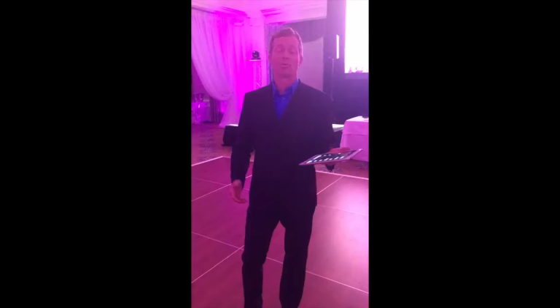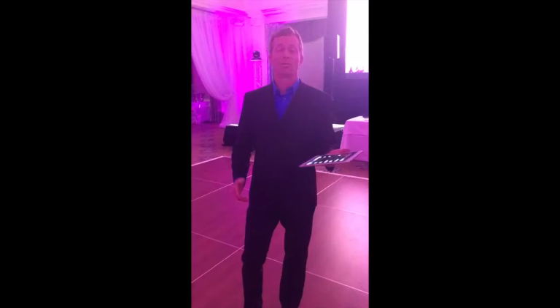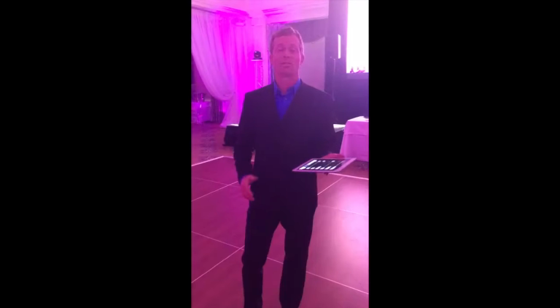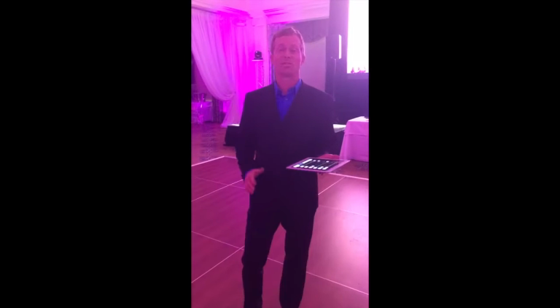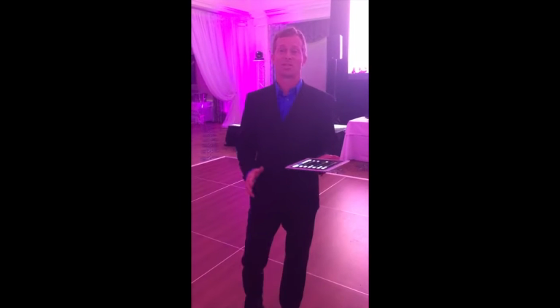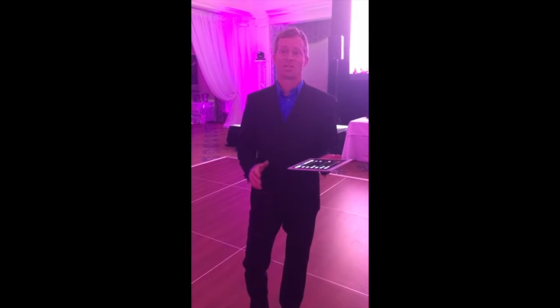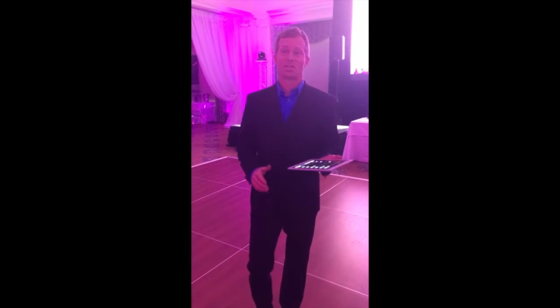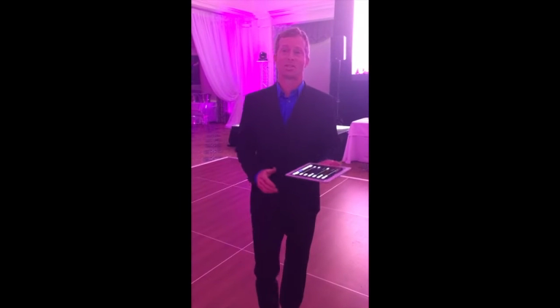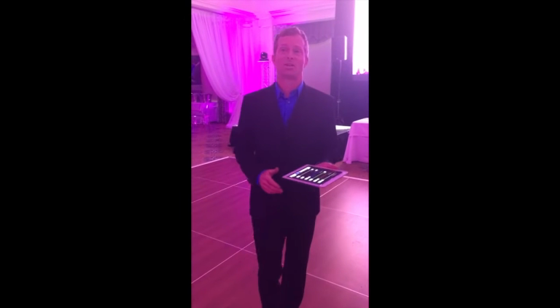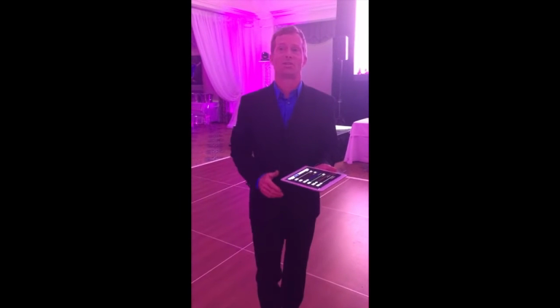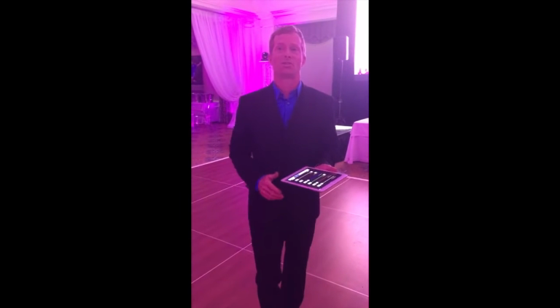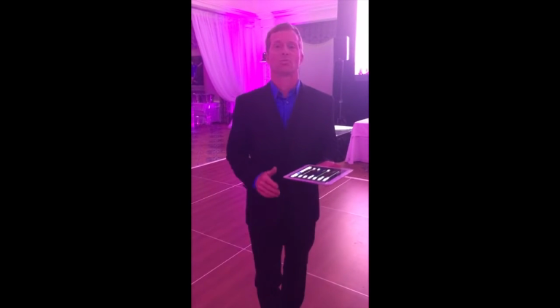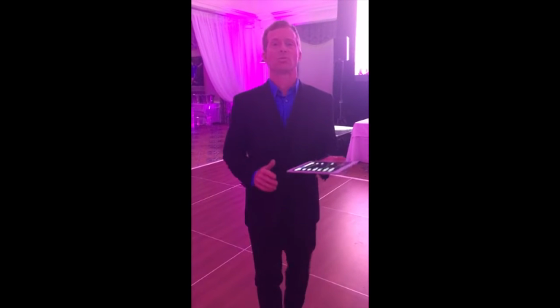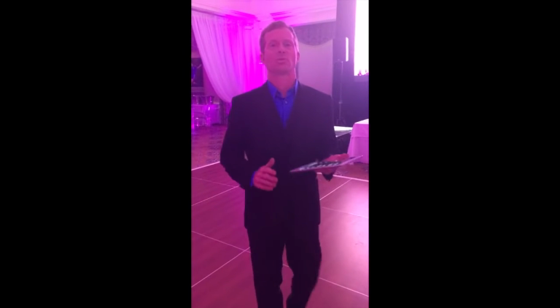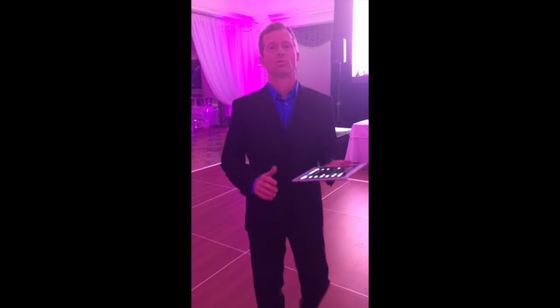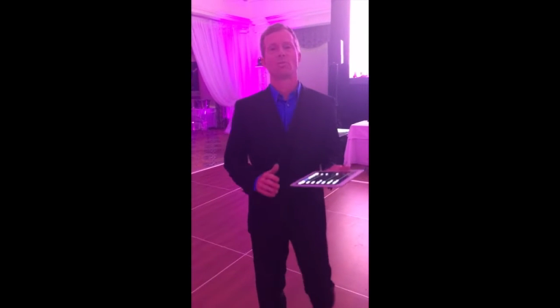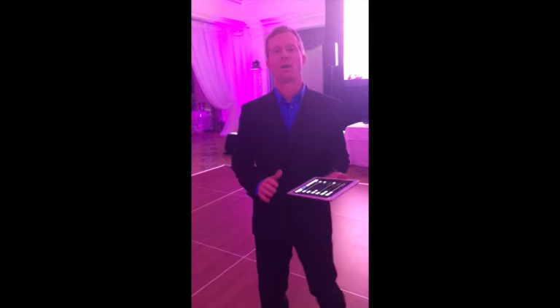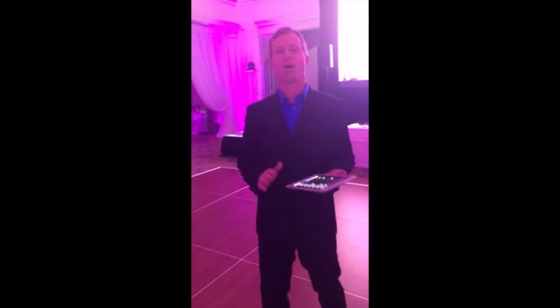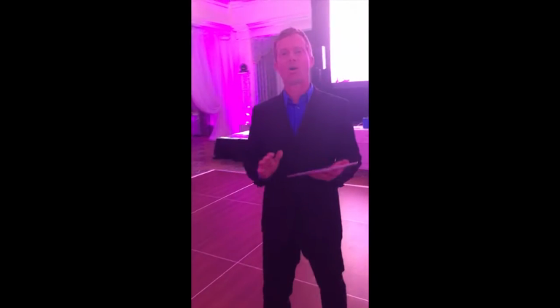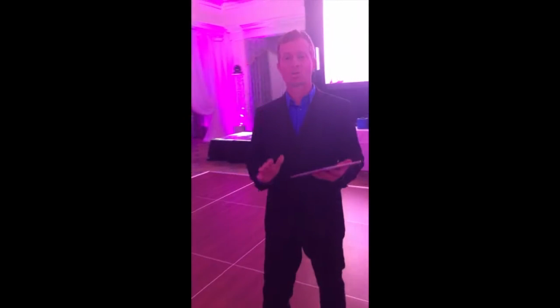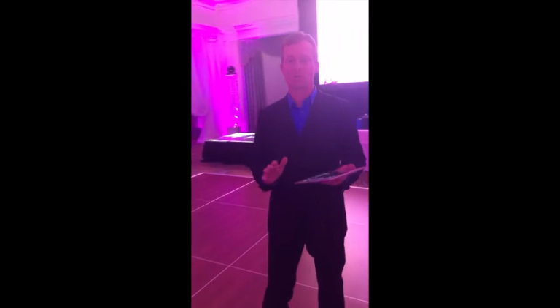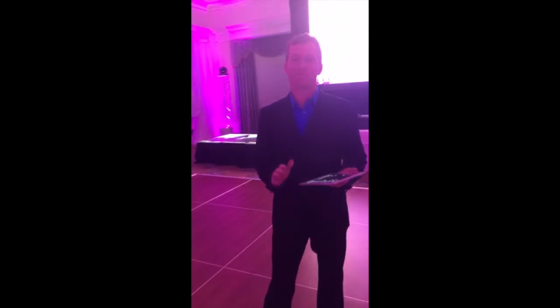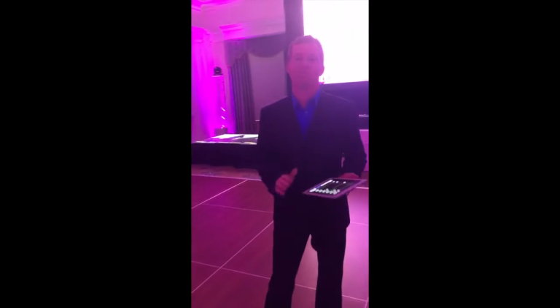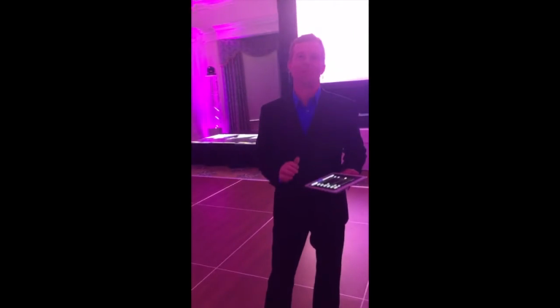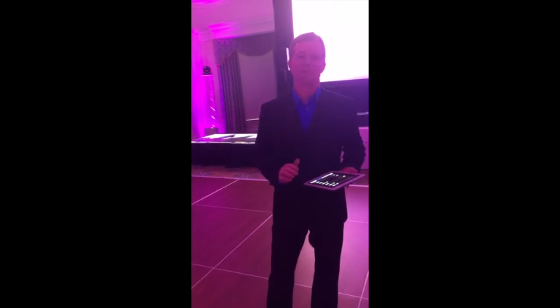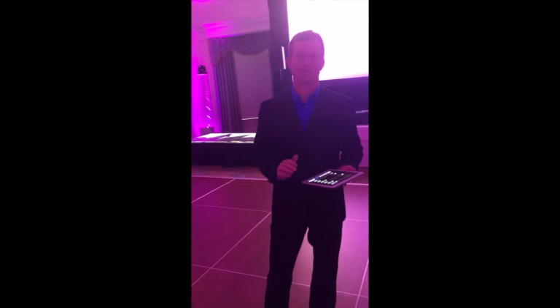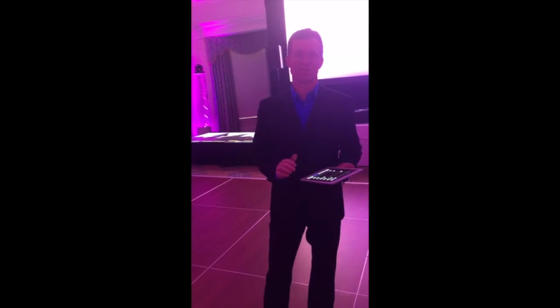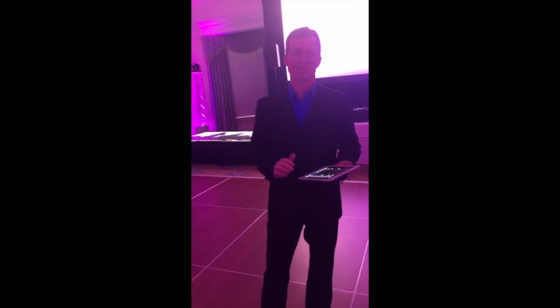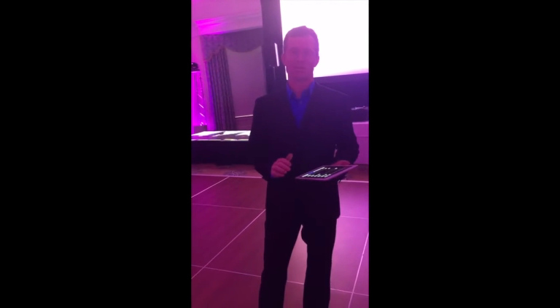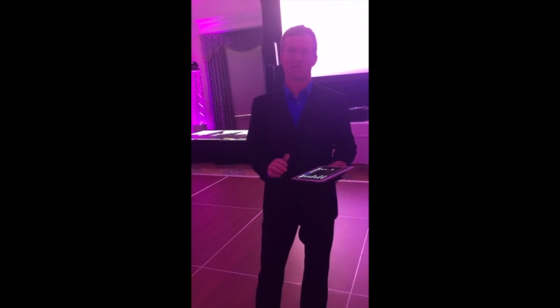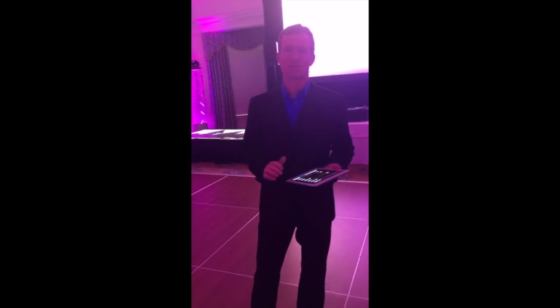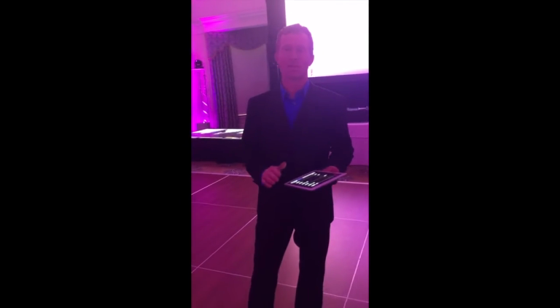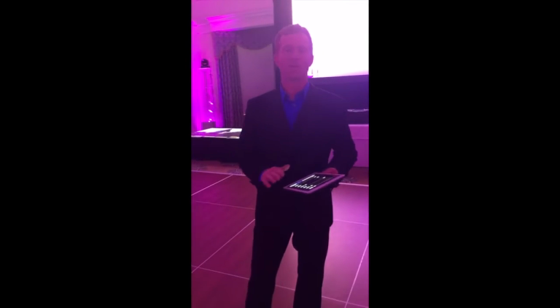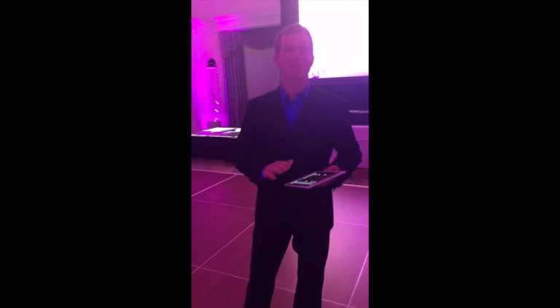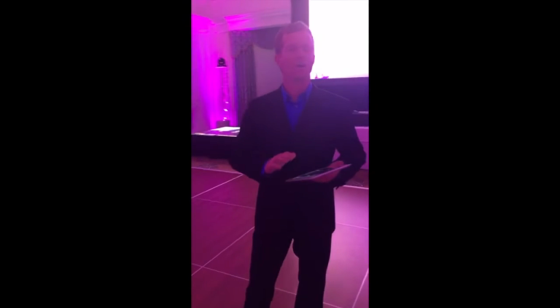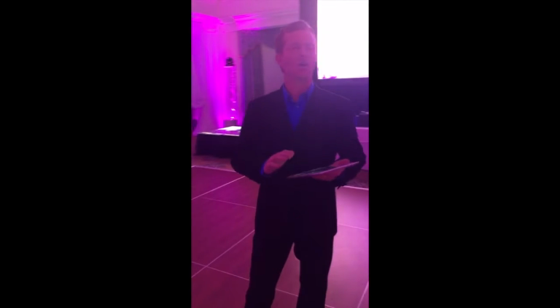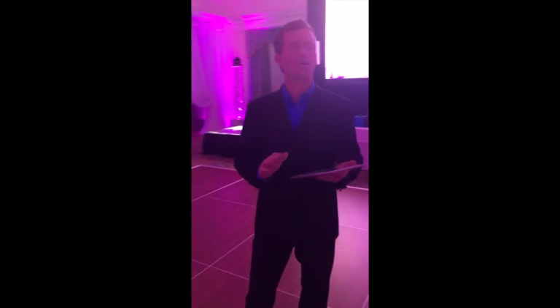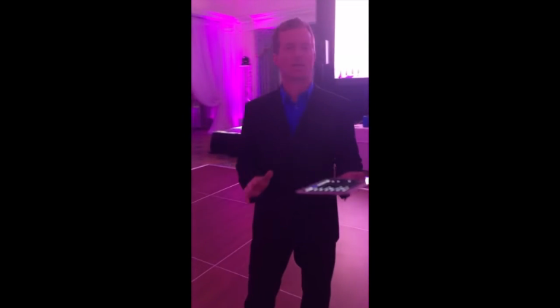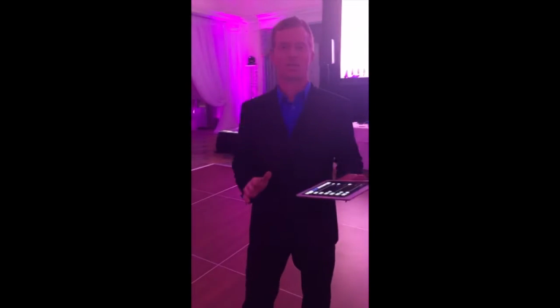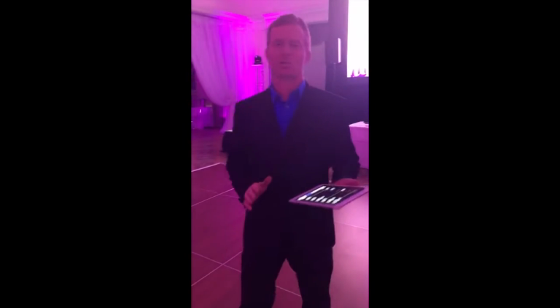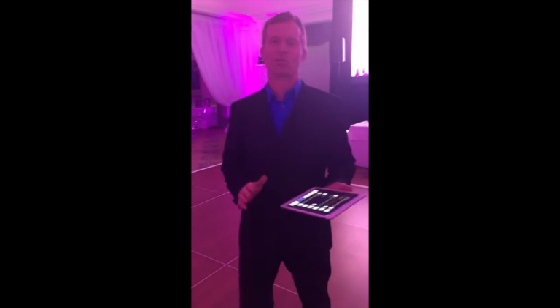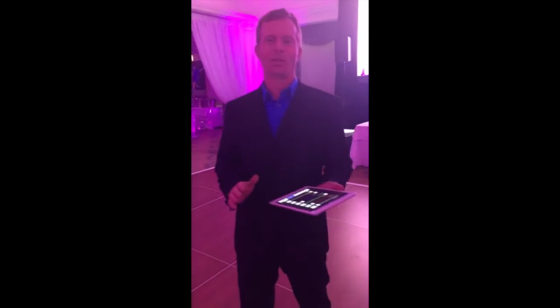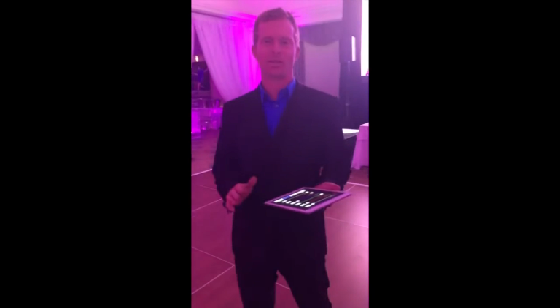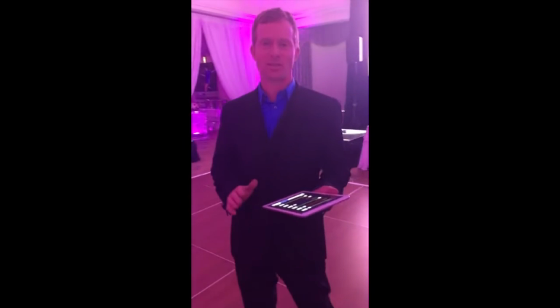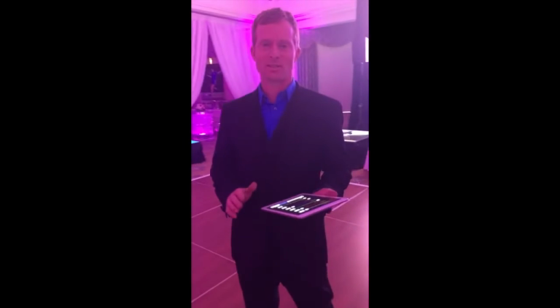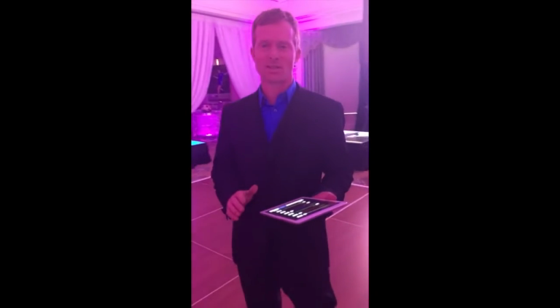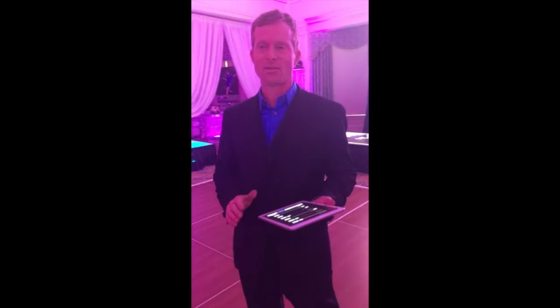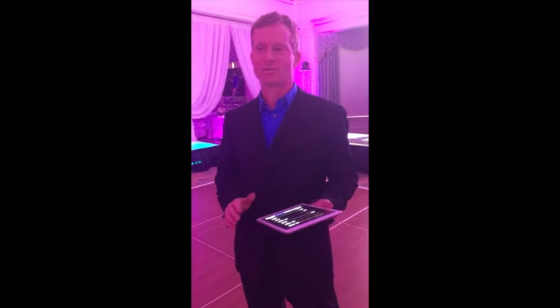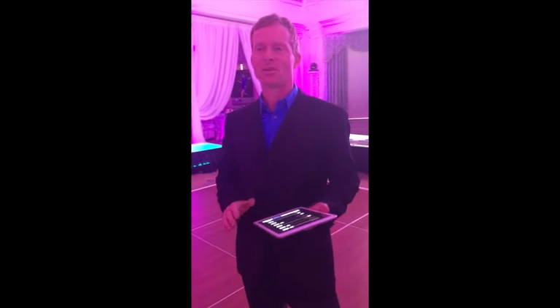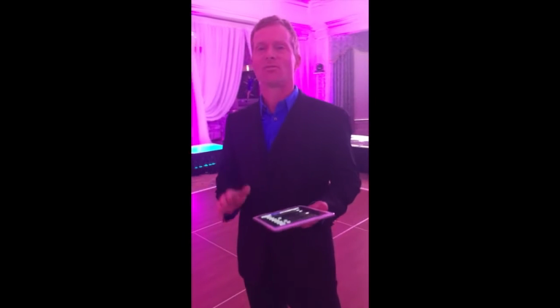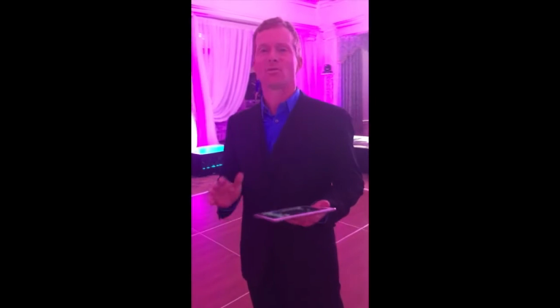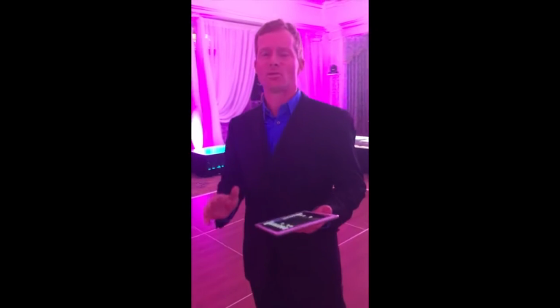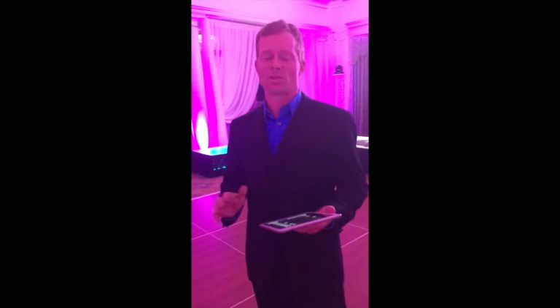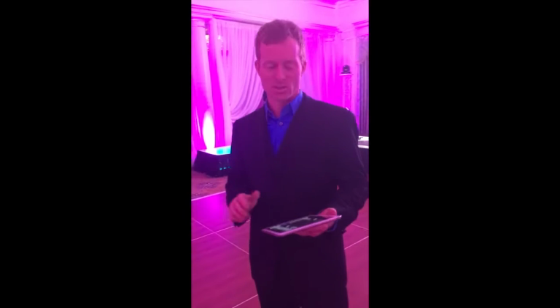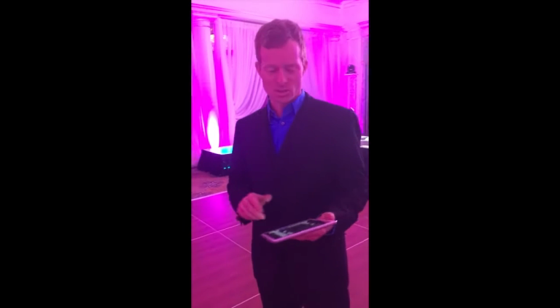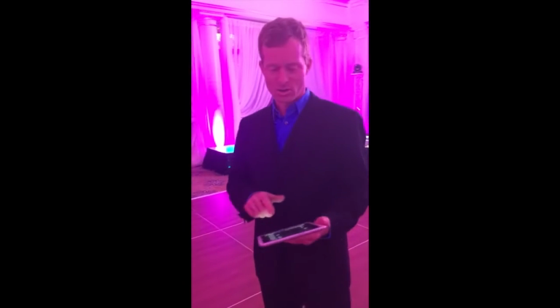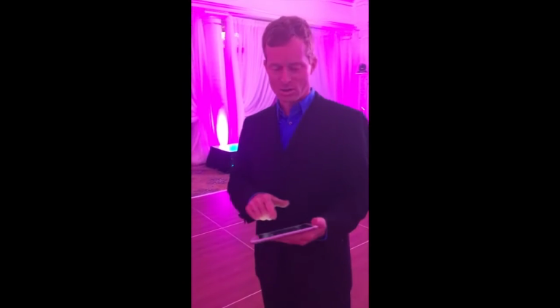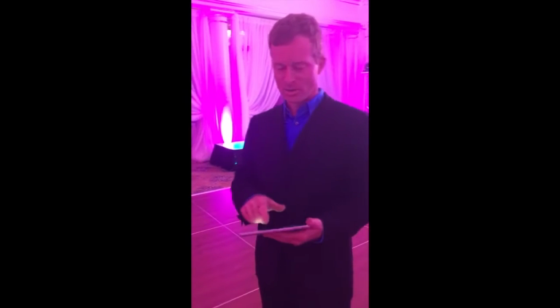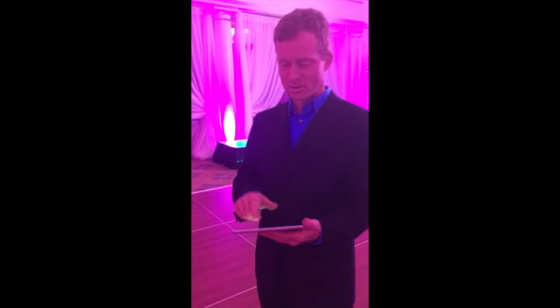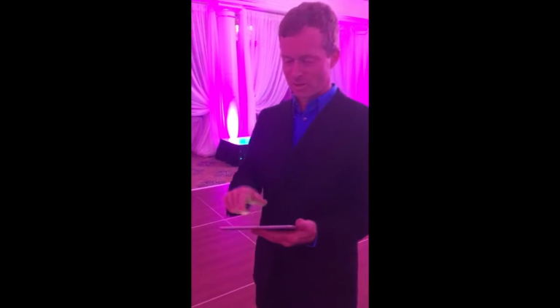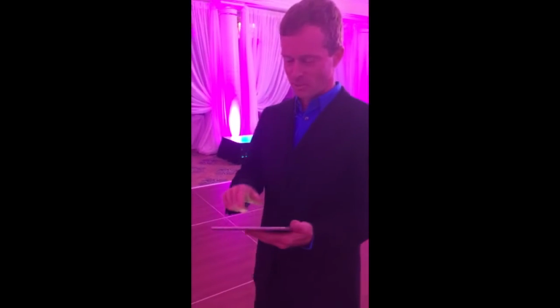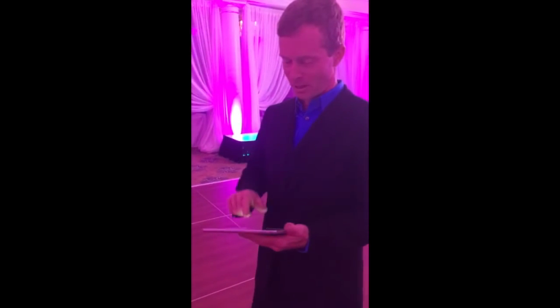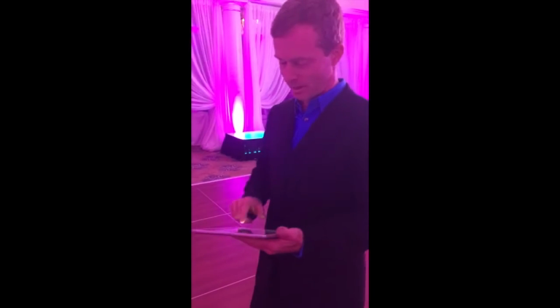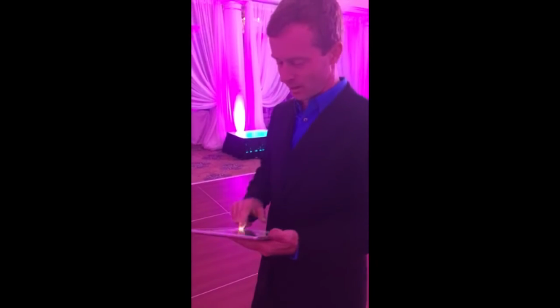Hi everyone, this is DJ Todd. Just want to show you one of my awesome Mitzvah setups tonight. We have all kinds of cool LED stuff. First, let's talk about the uplighting.